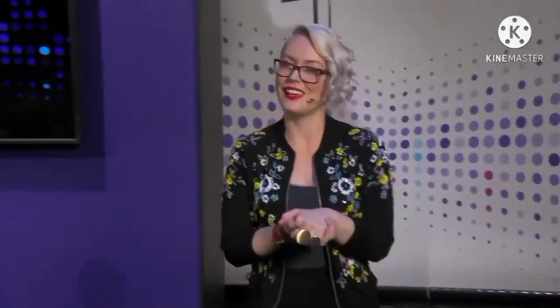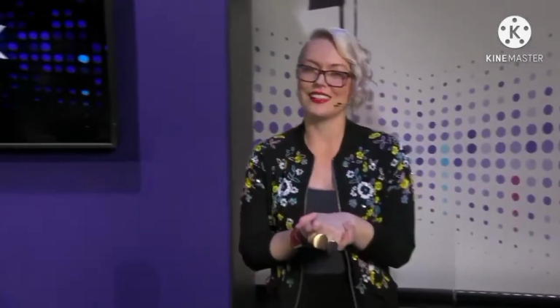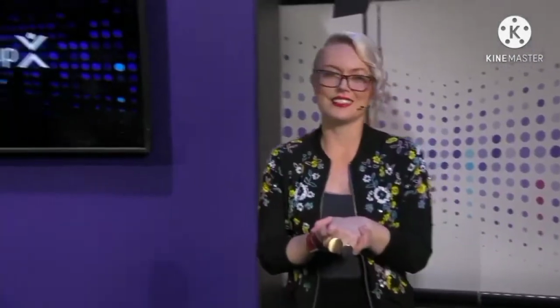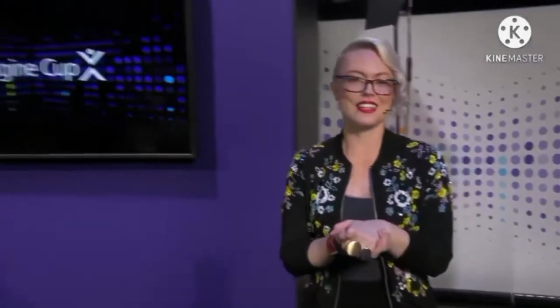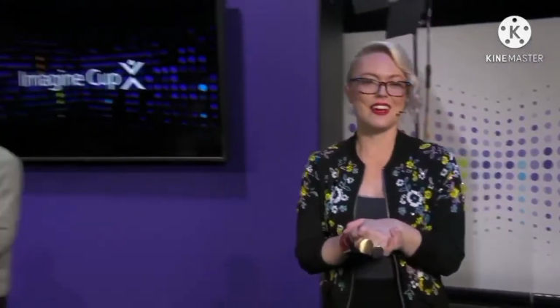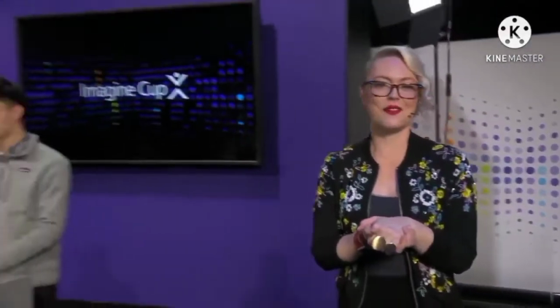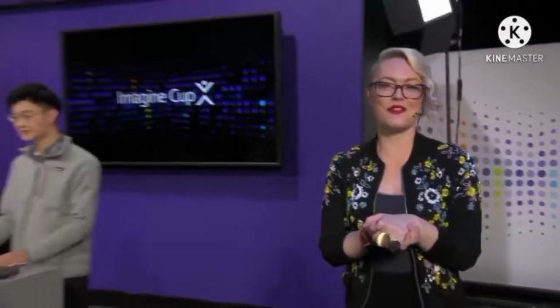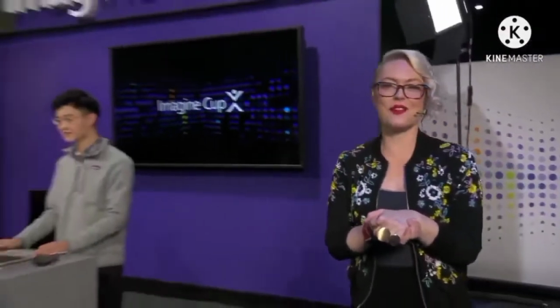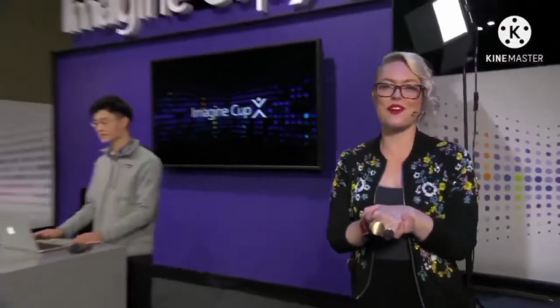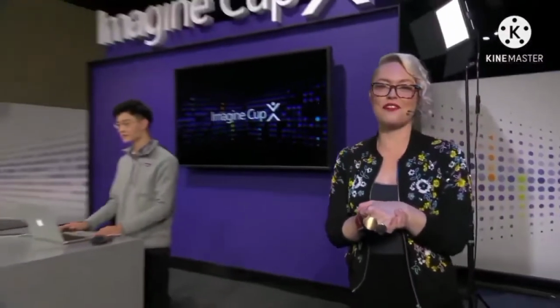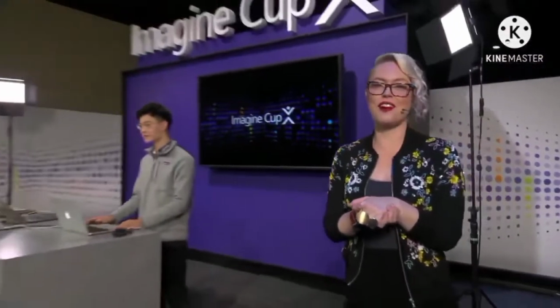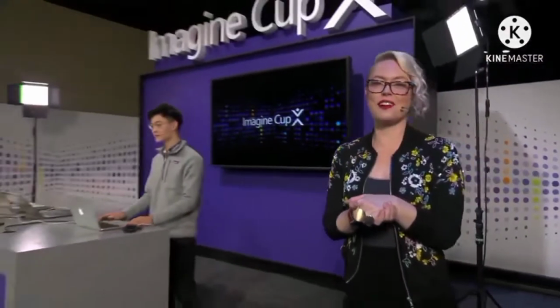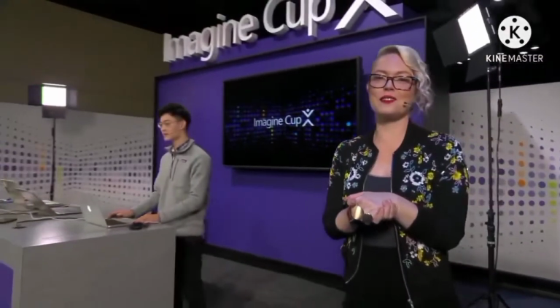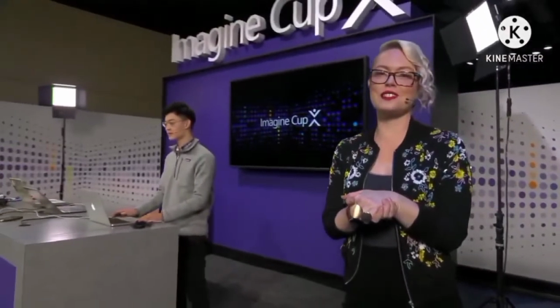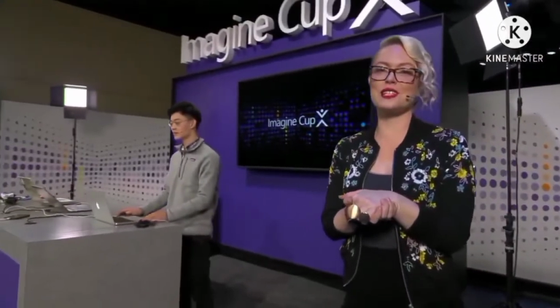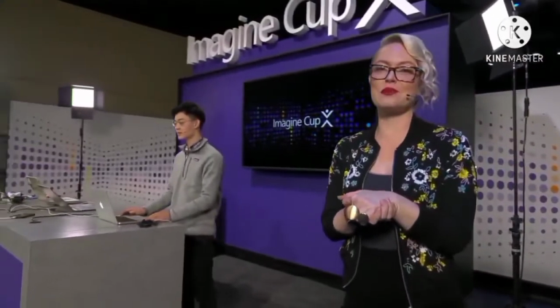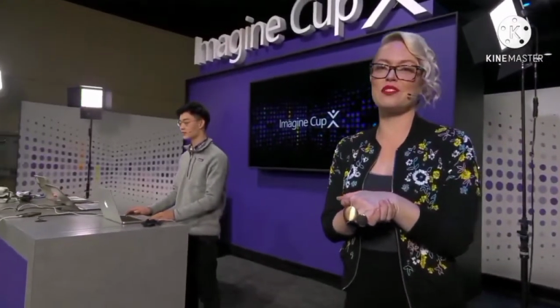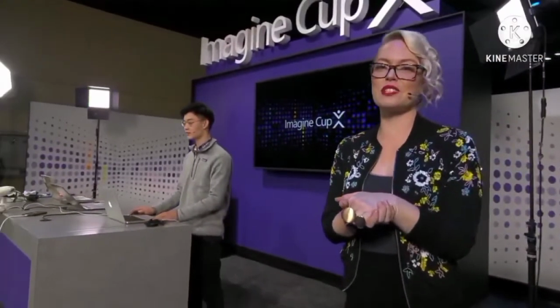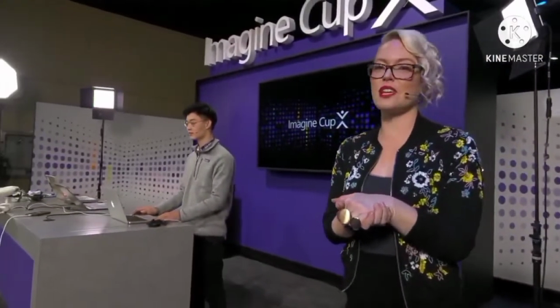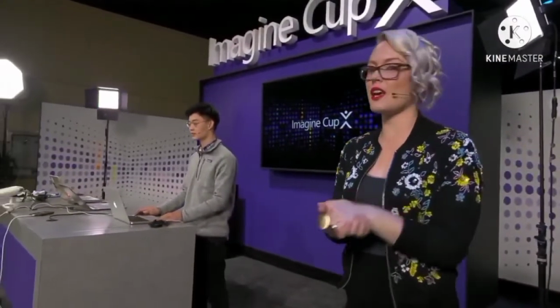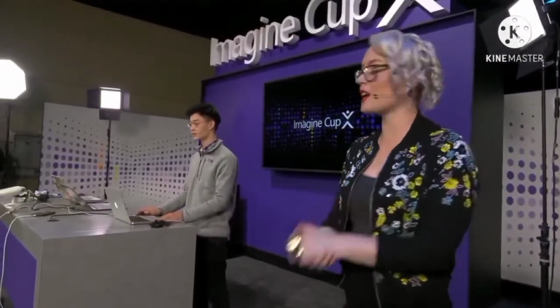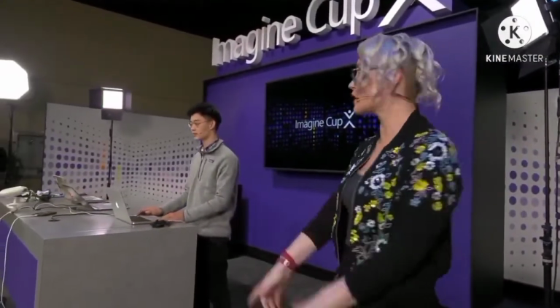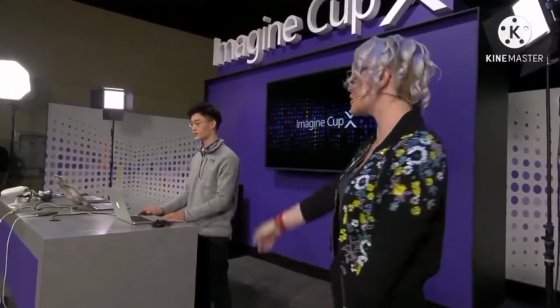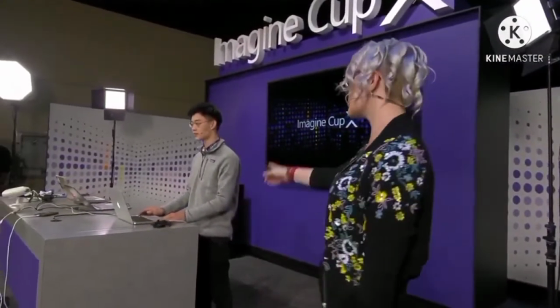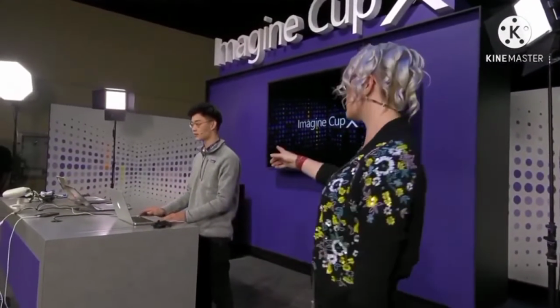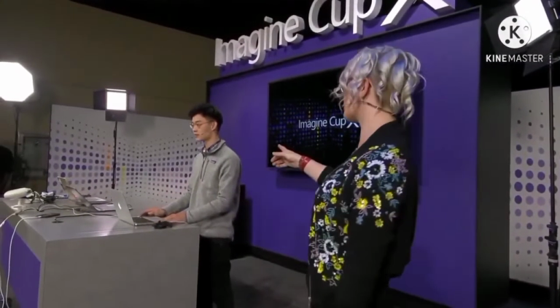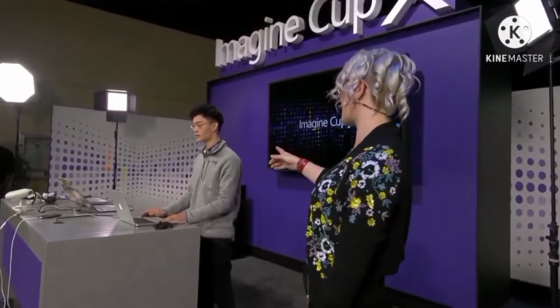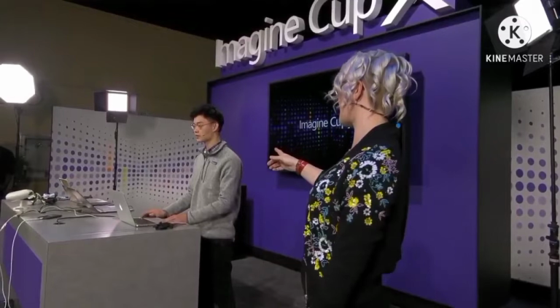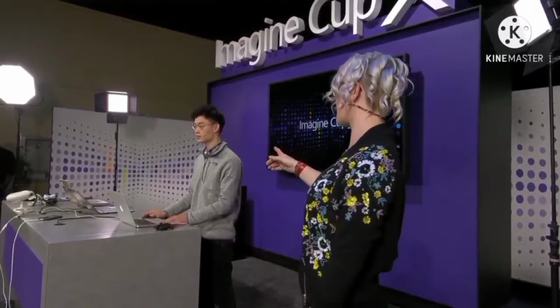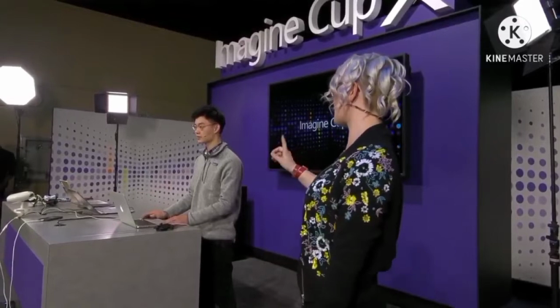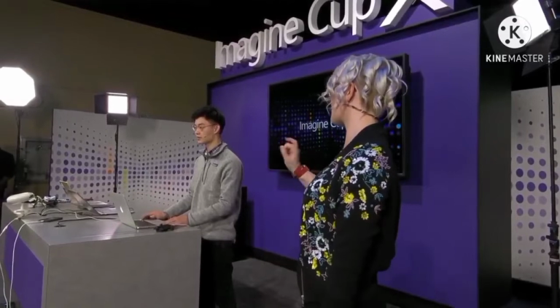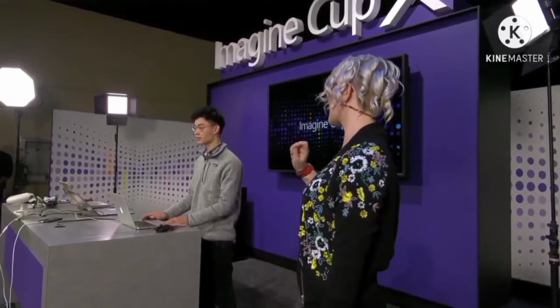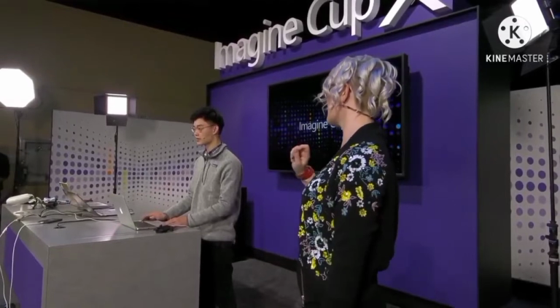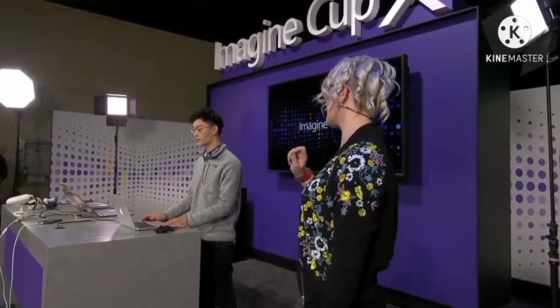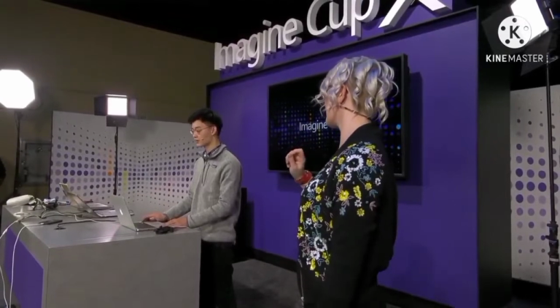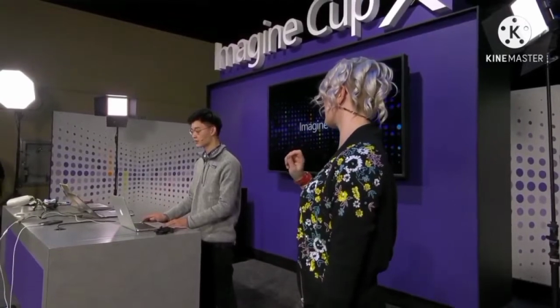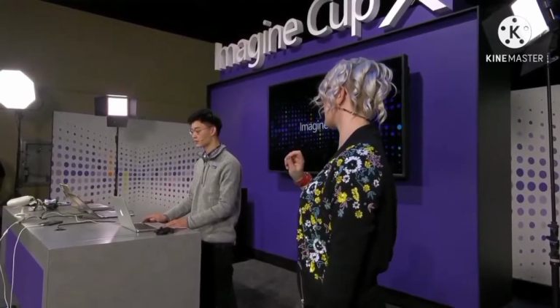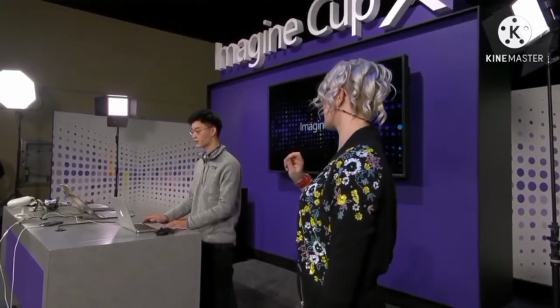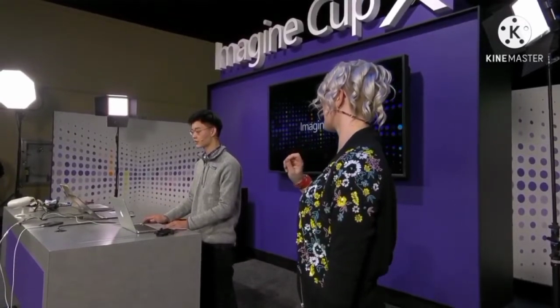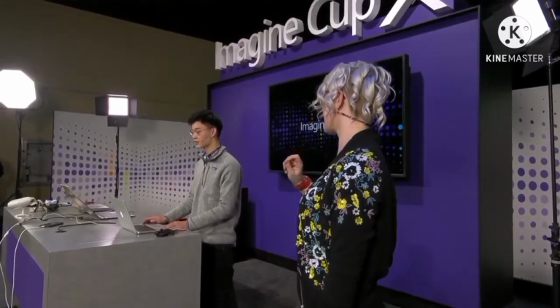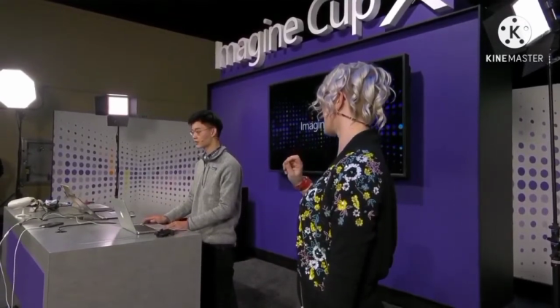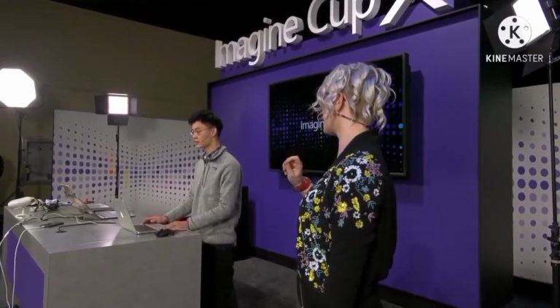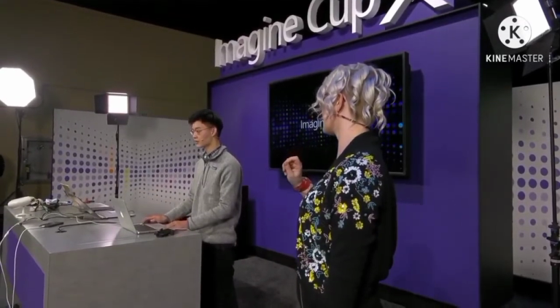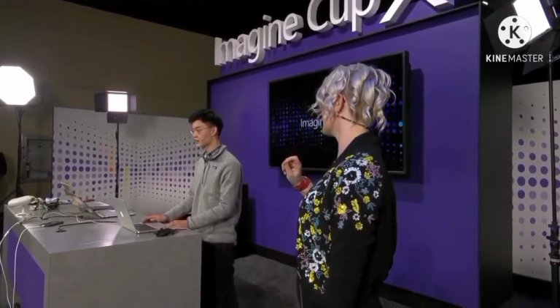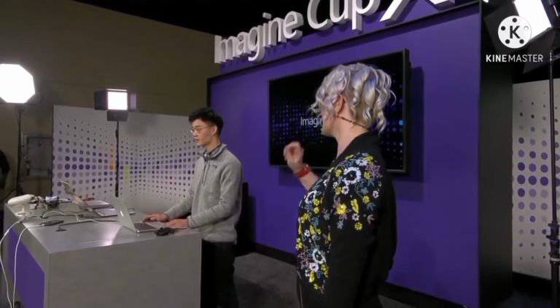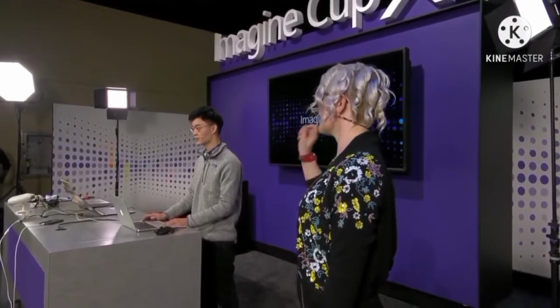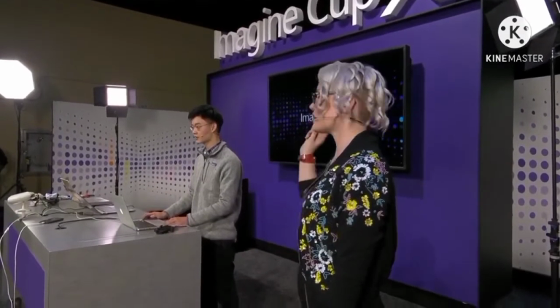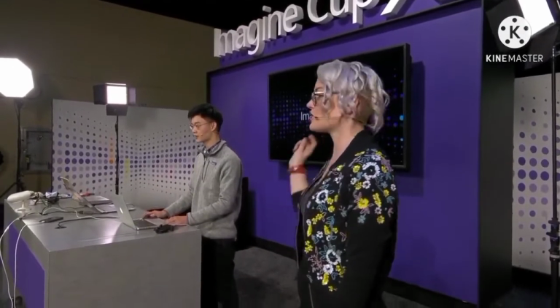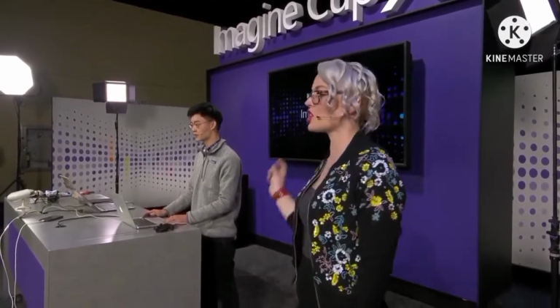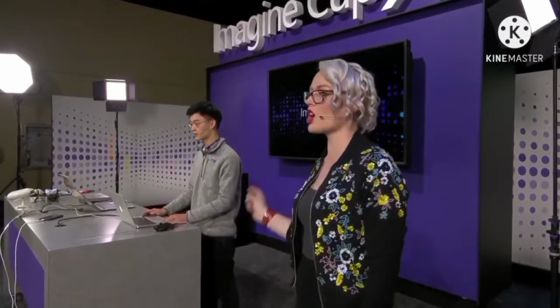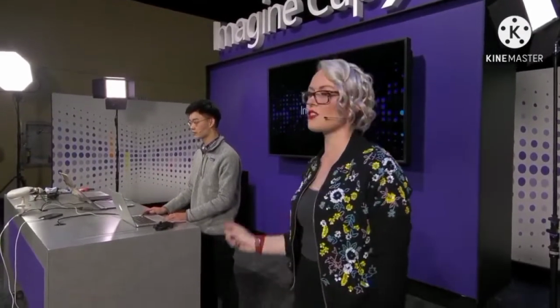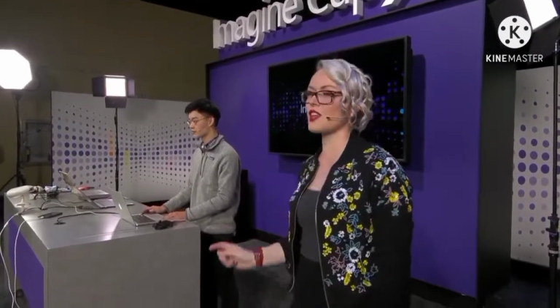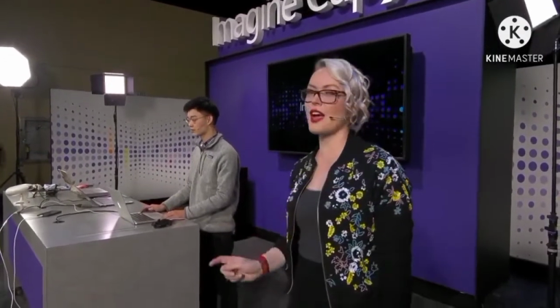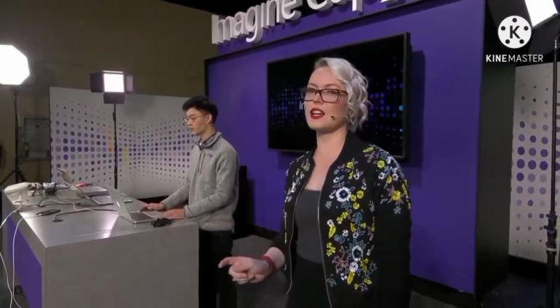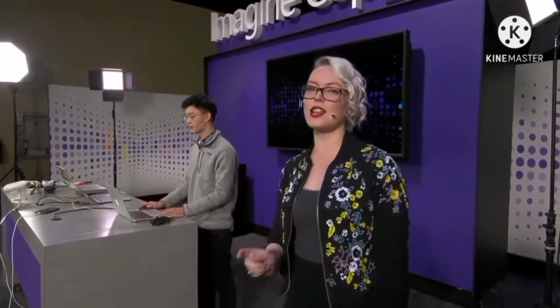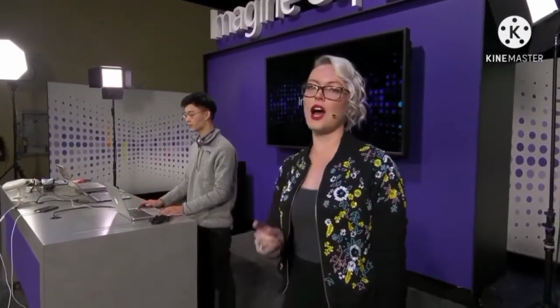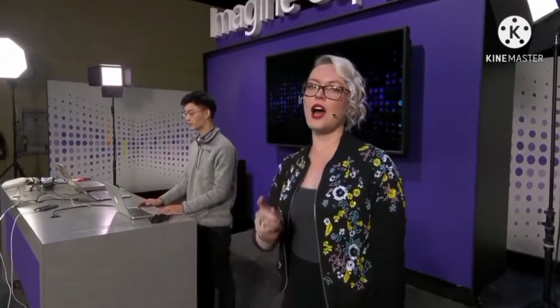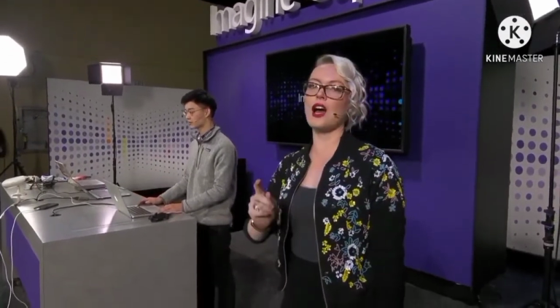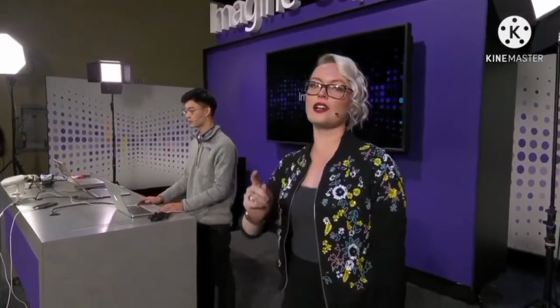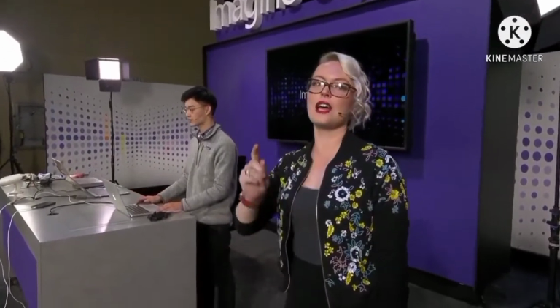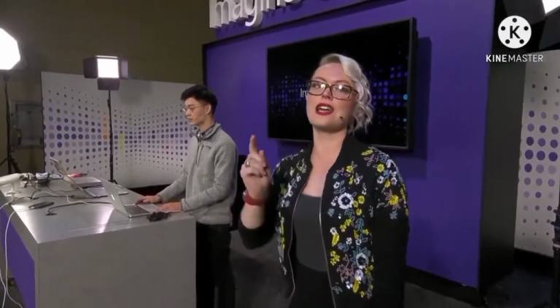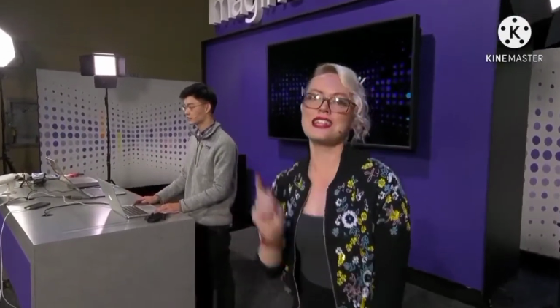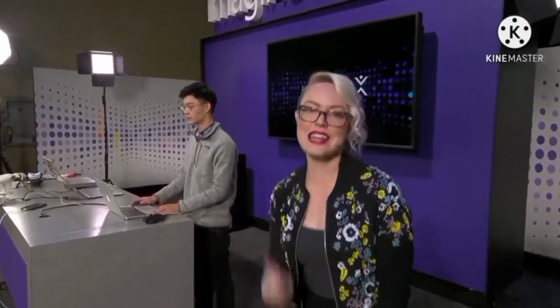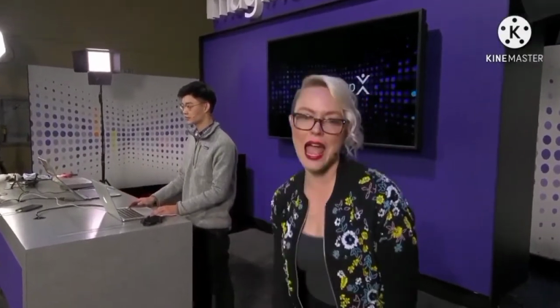Time for our final team of the day. You've got three minutes on the clock. Start that clock now.